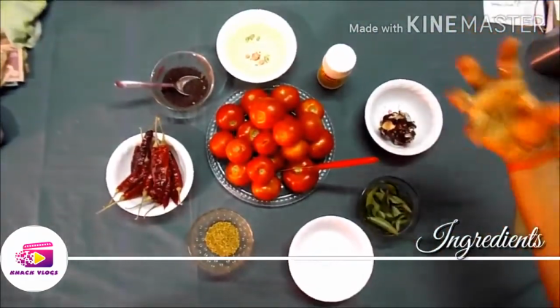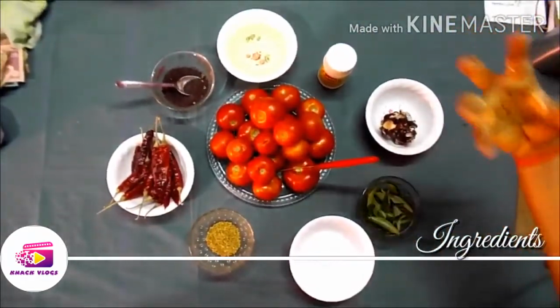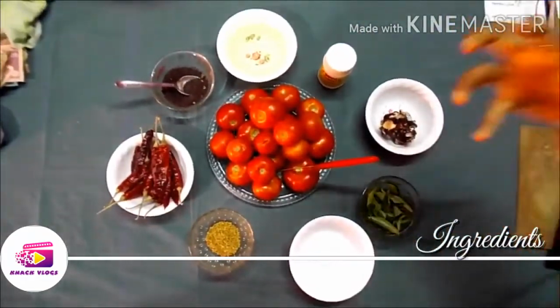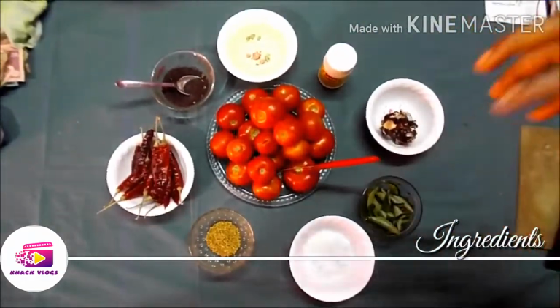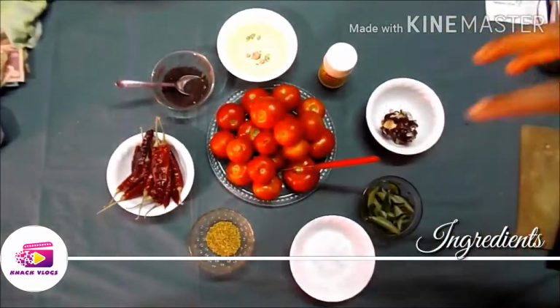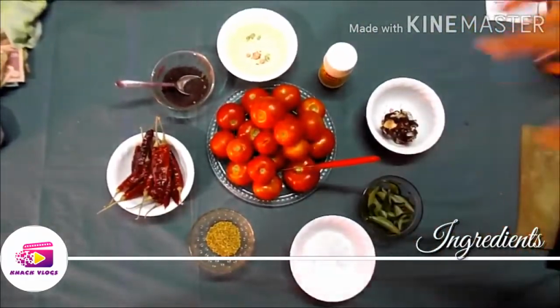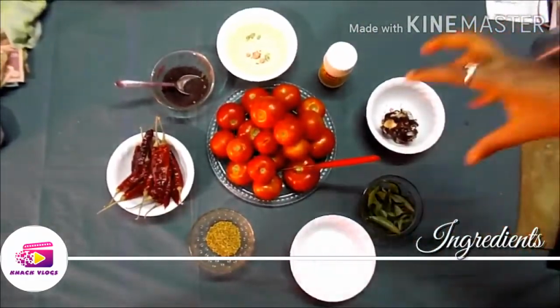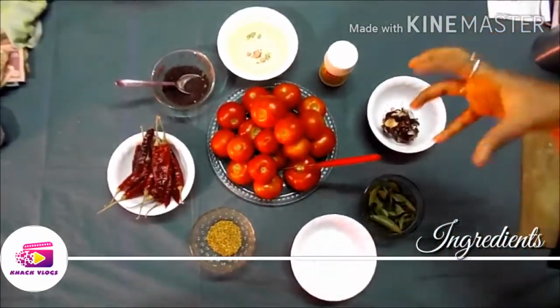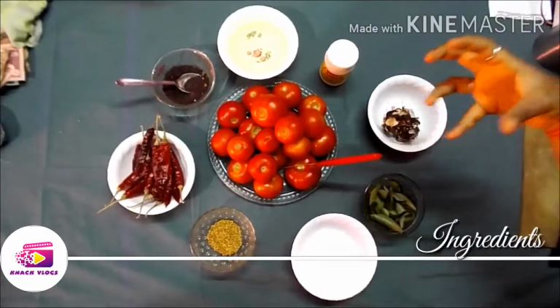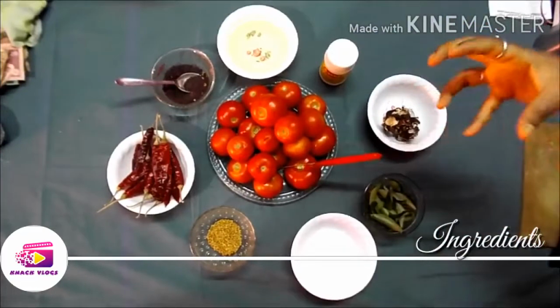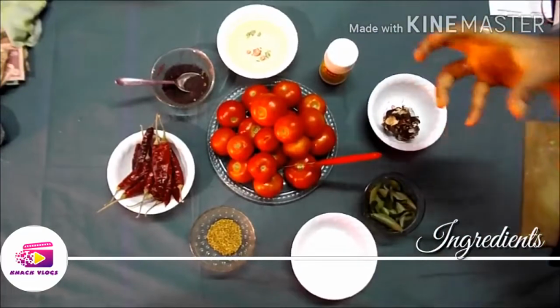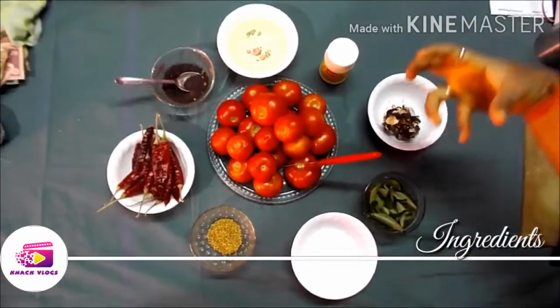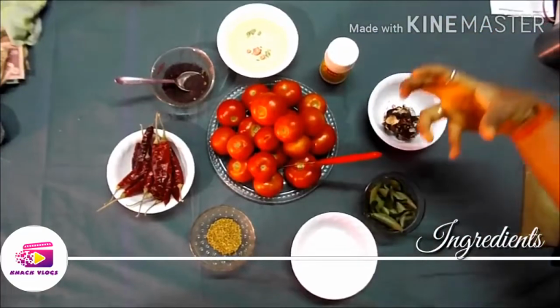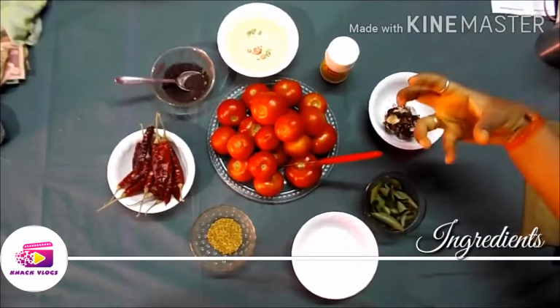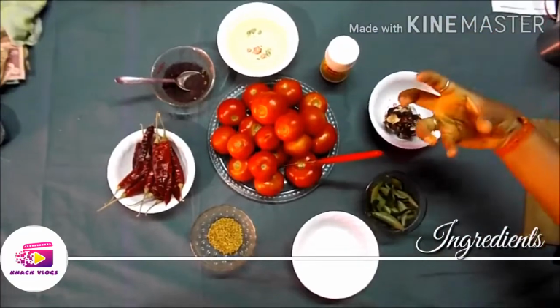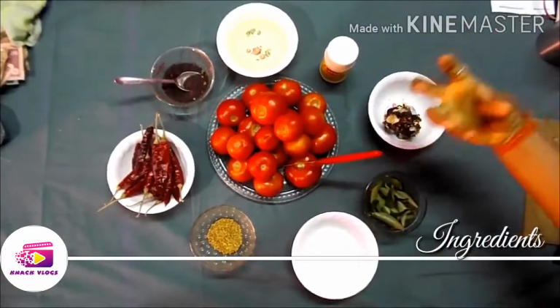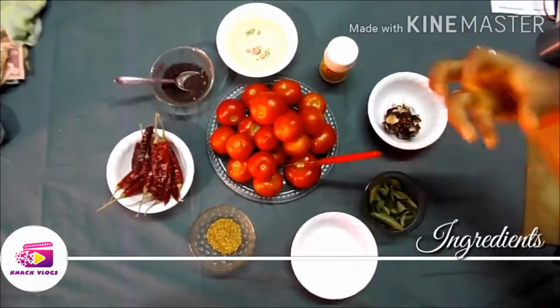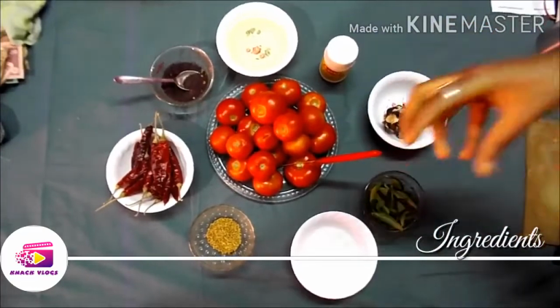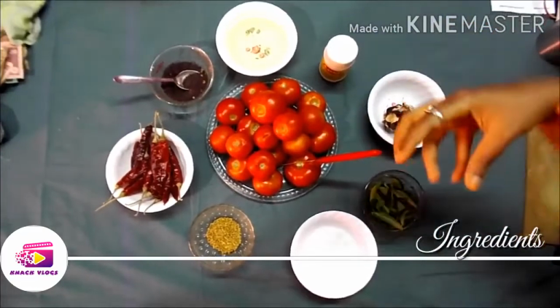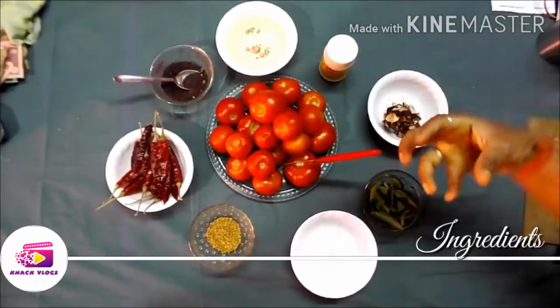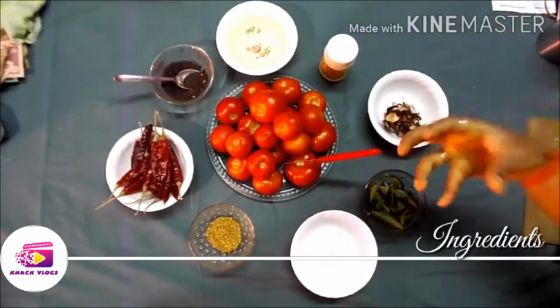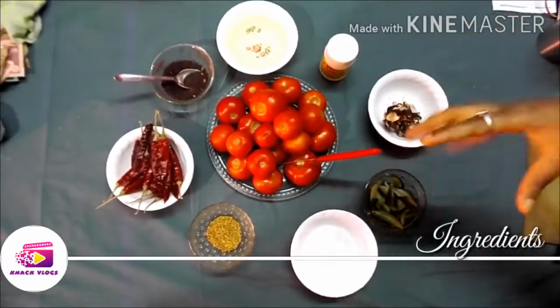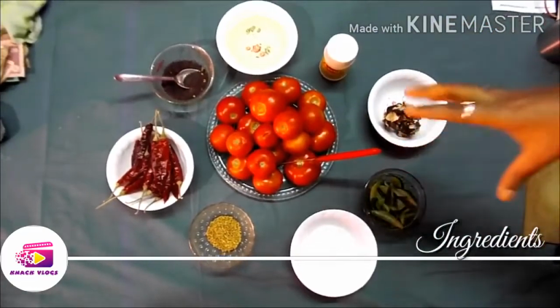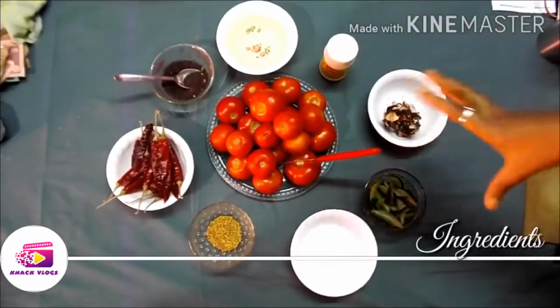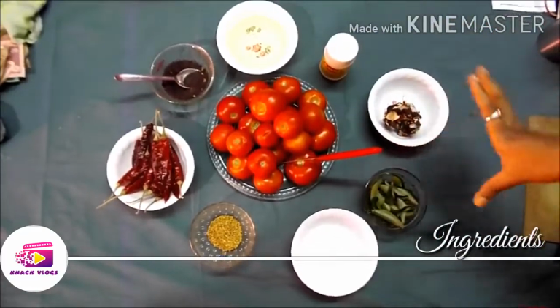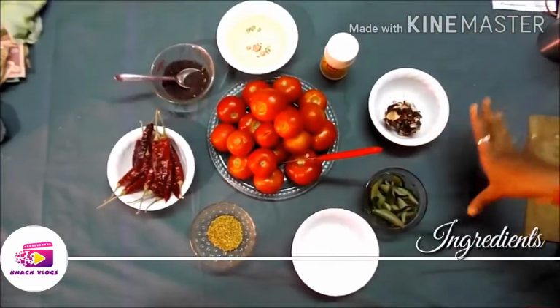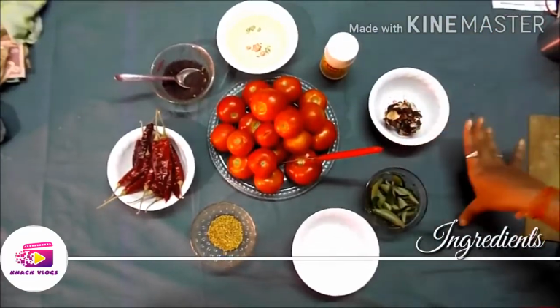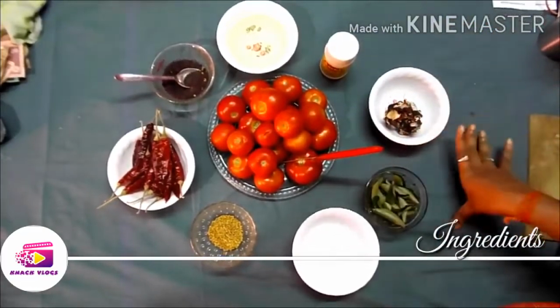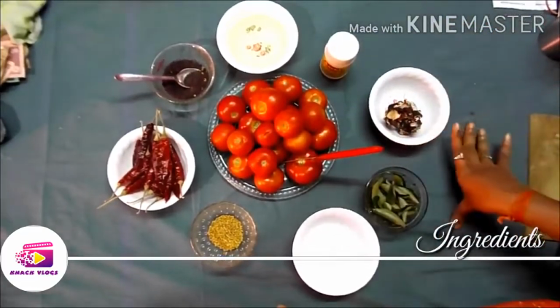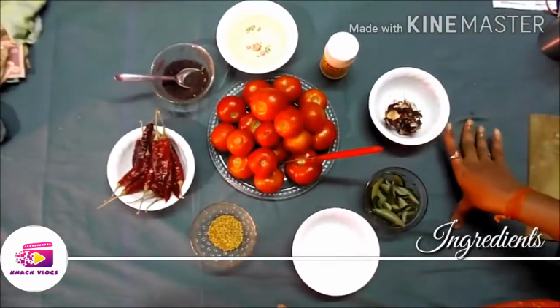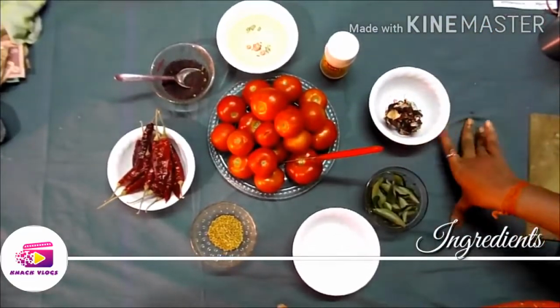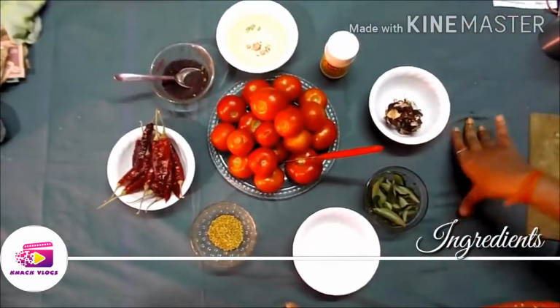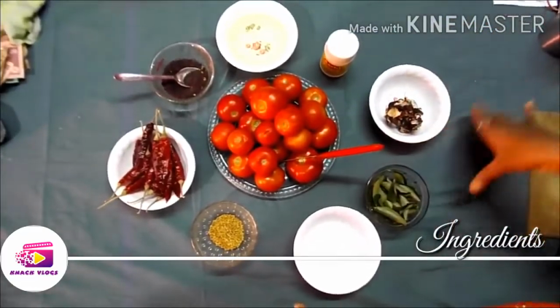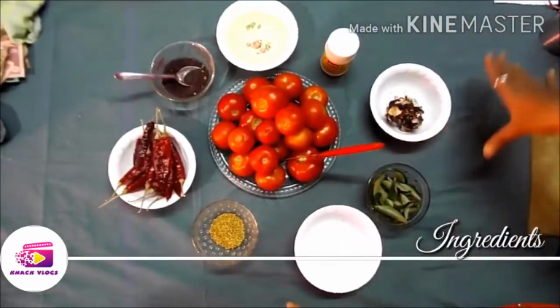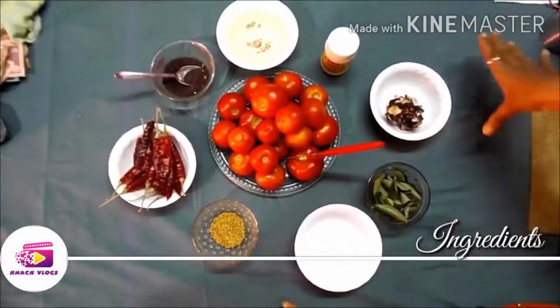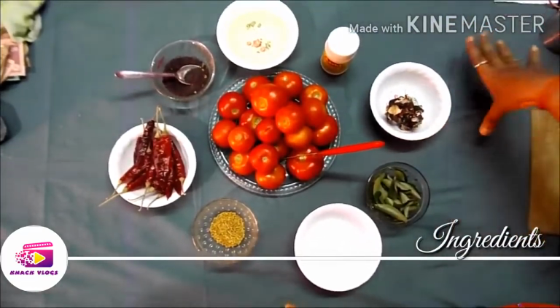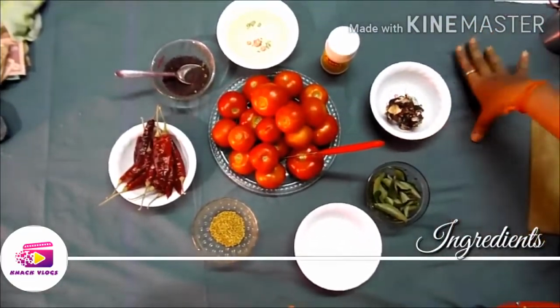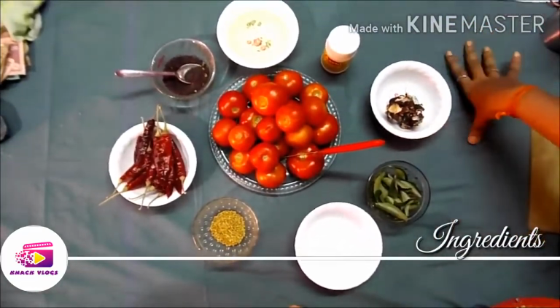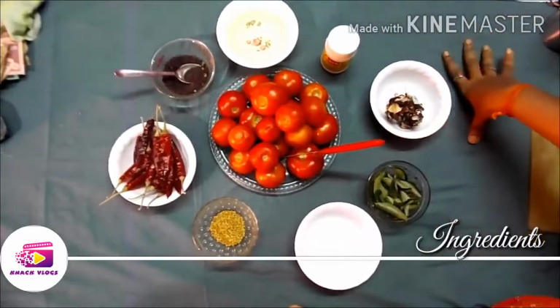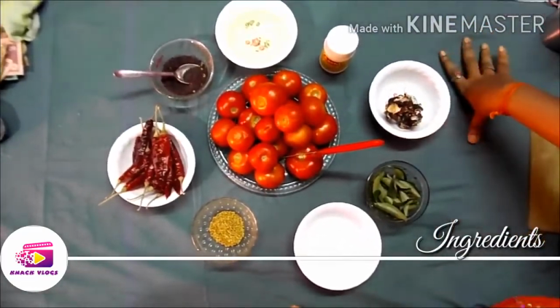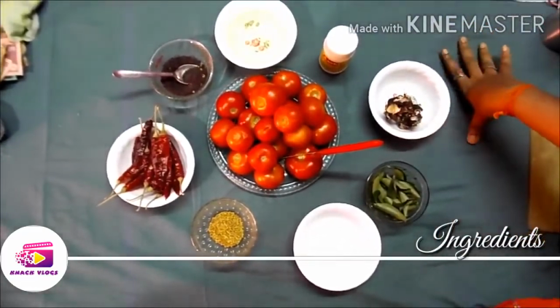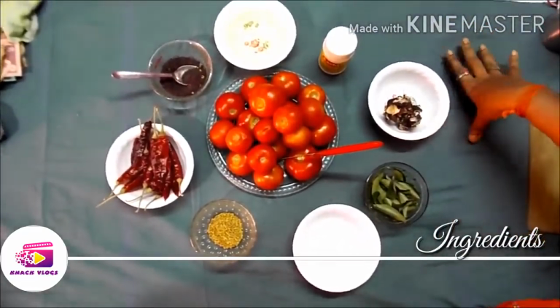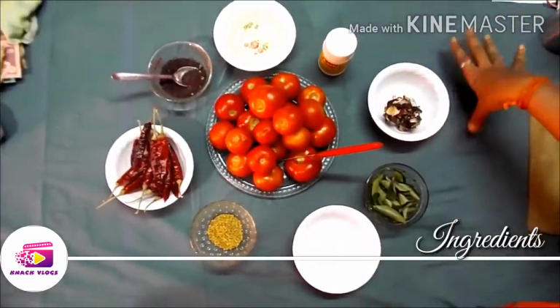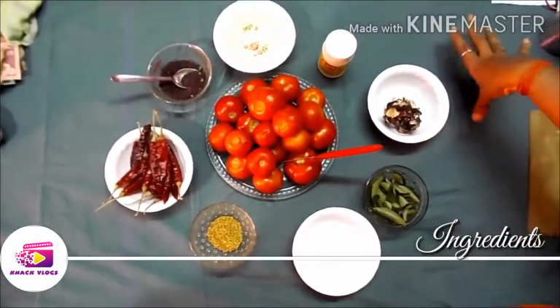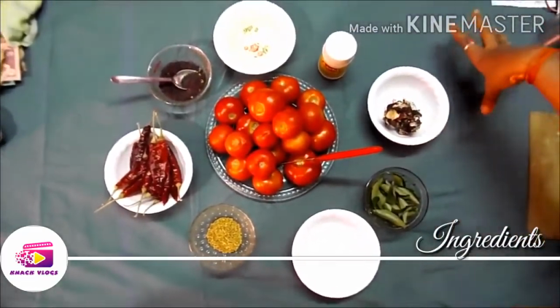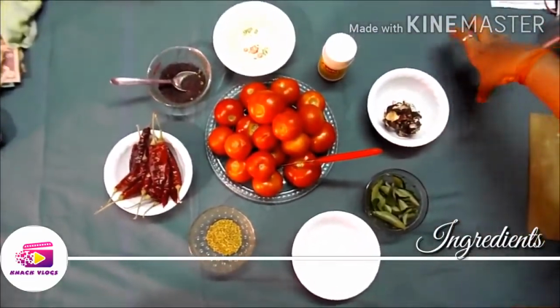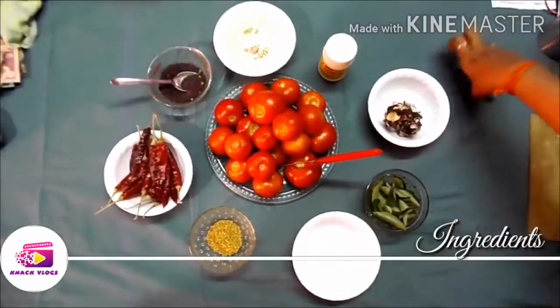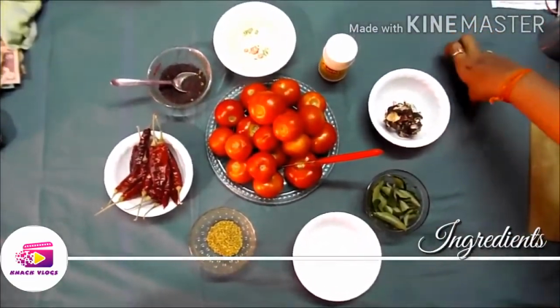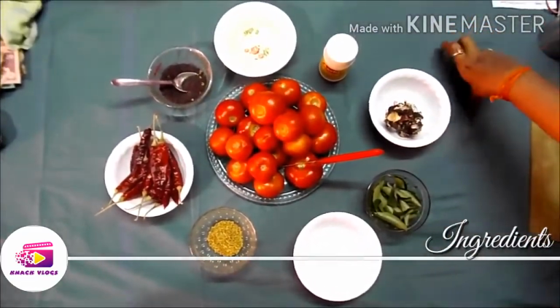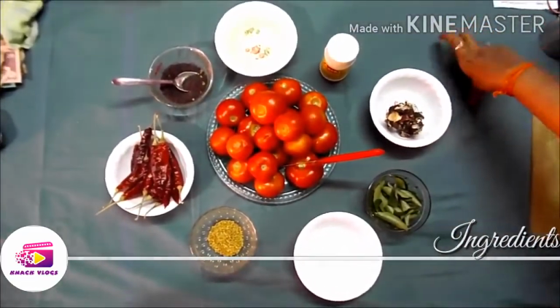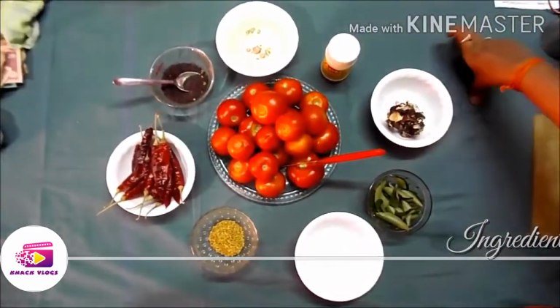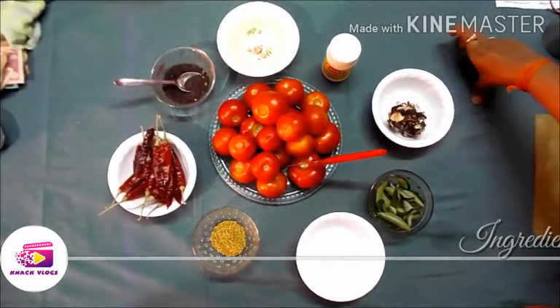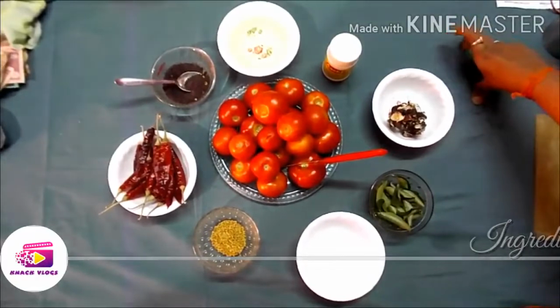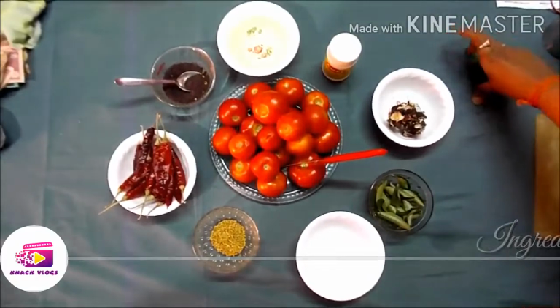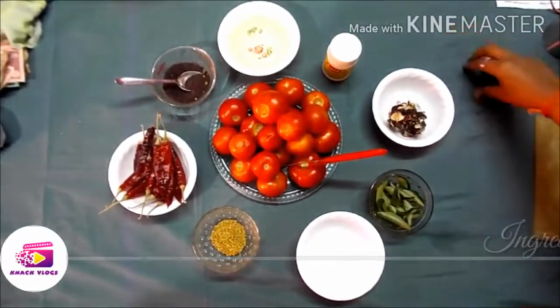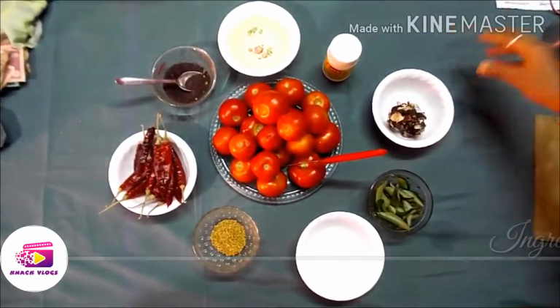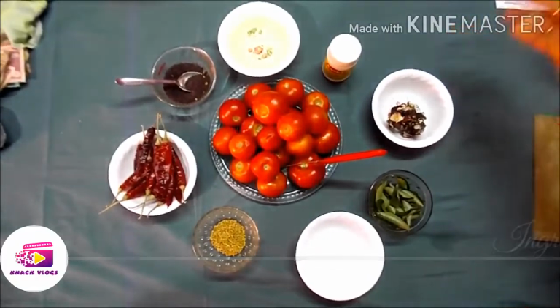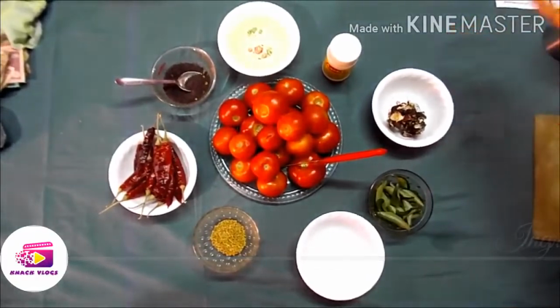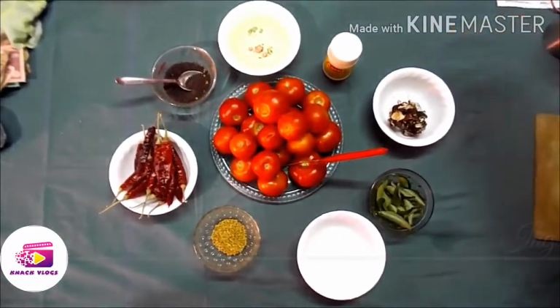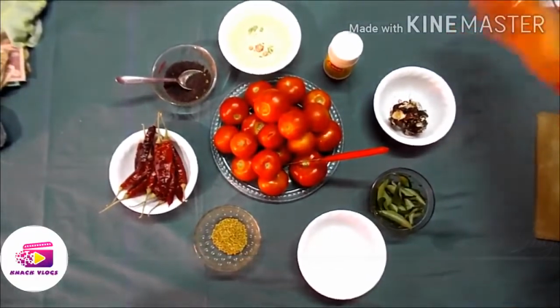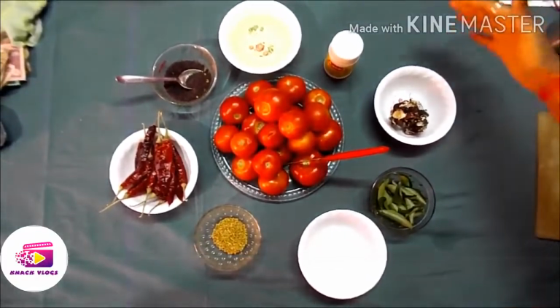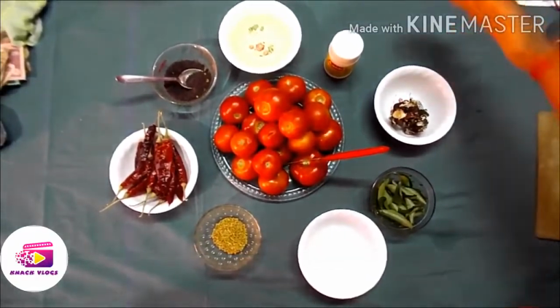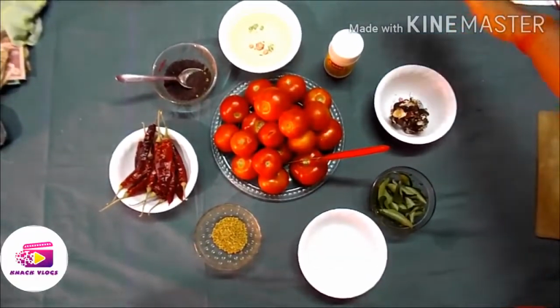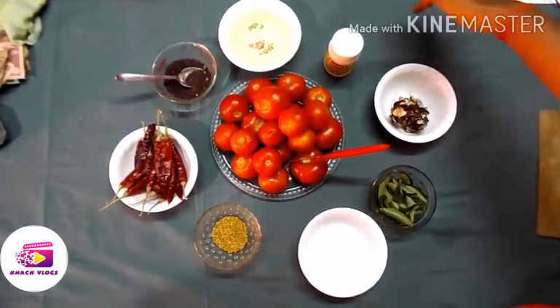When we make it, we will save it for 1 month to 2 months. Let's see how it is done.